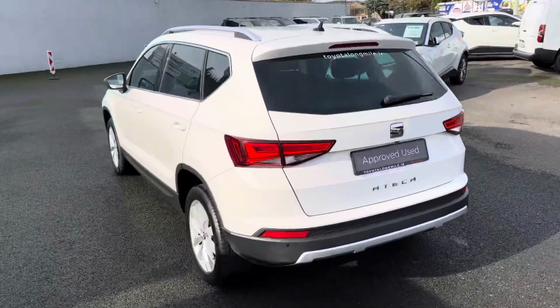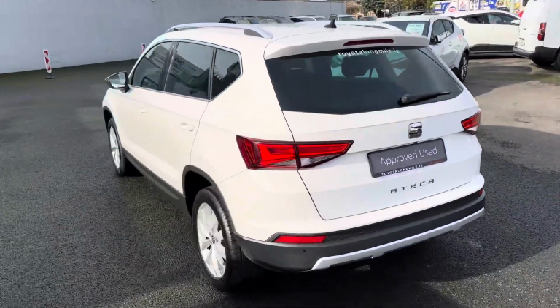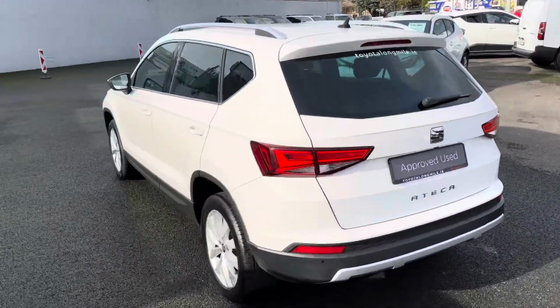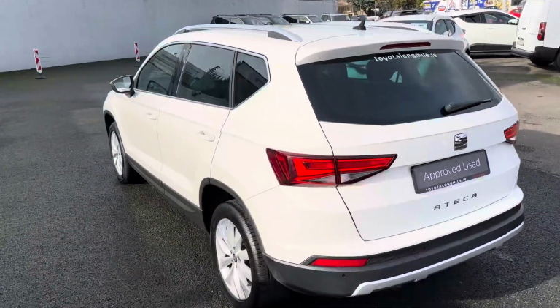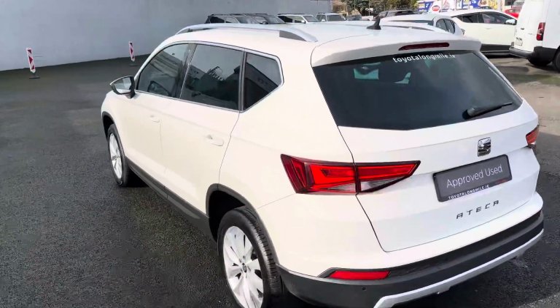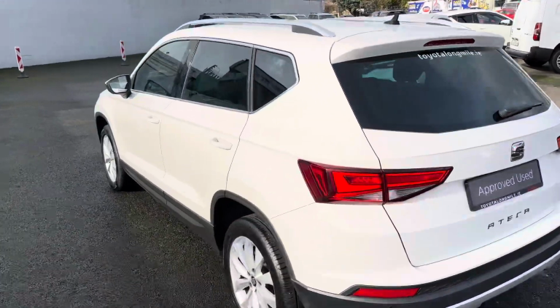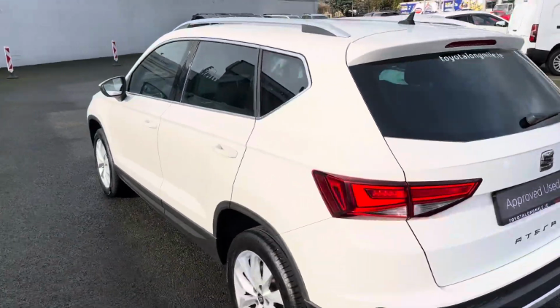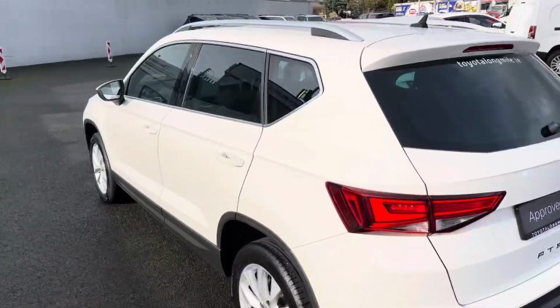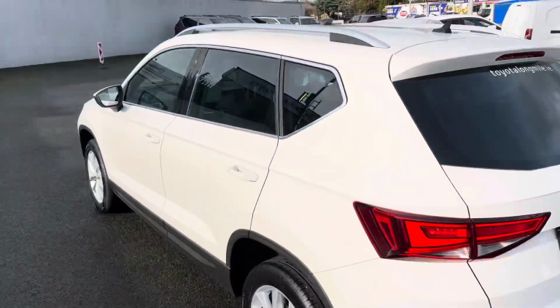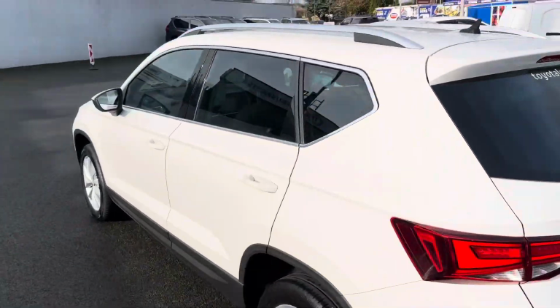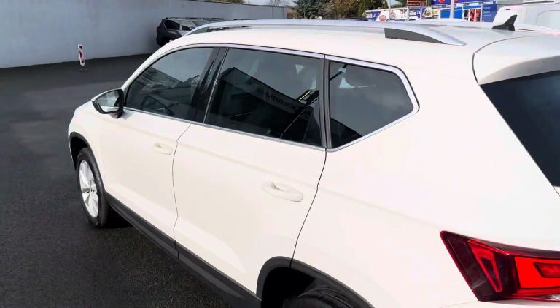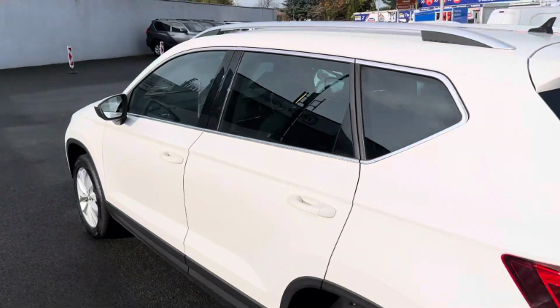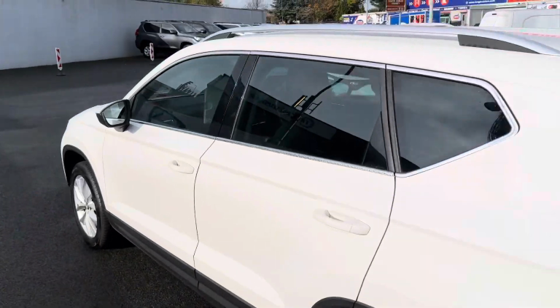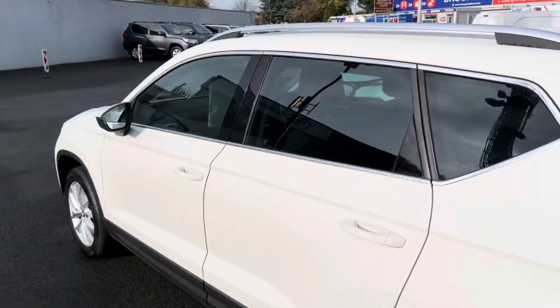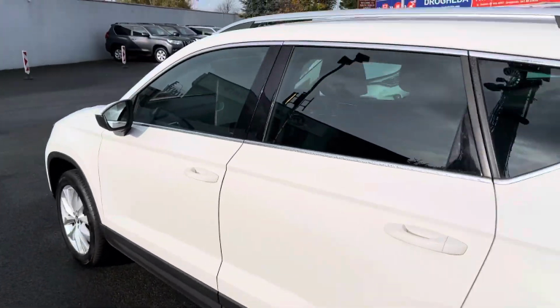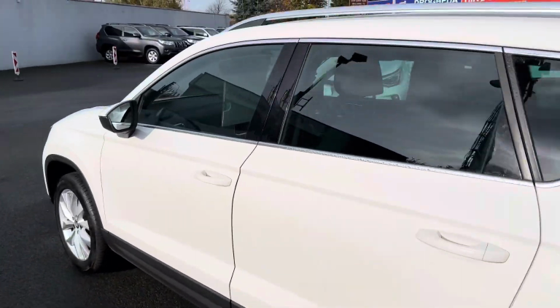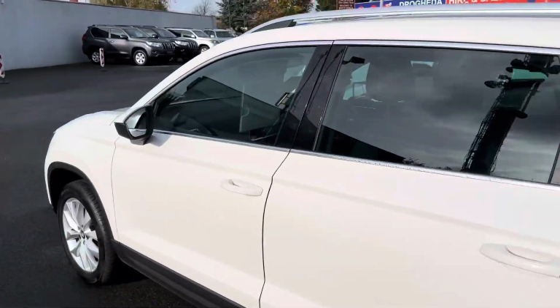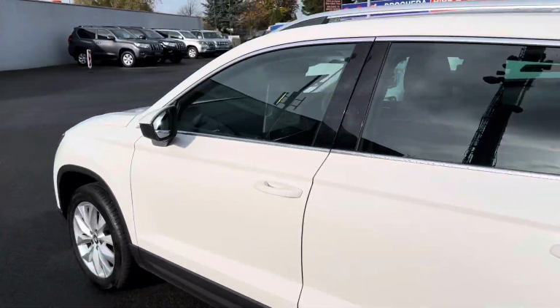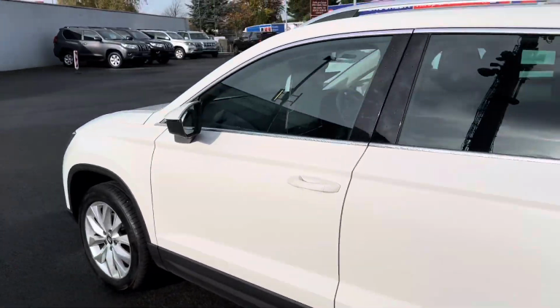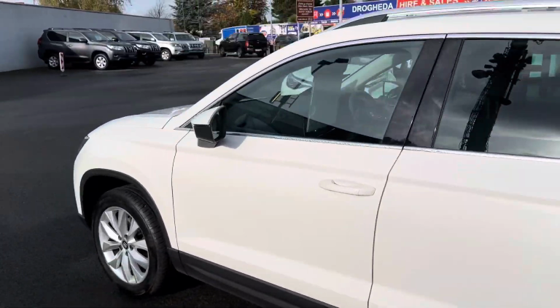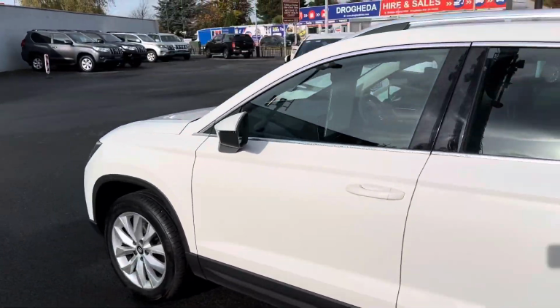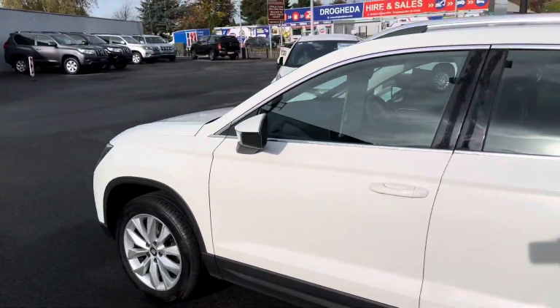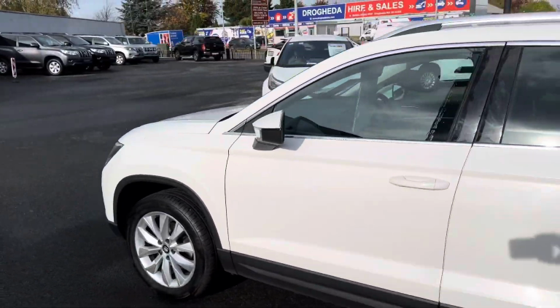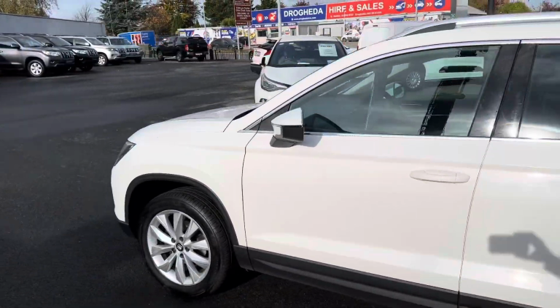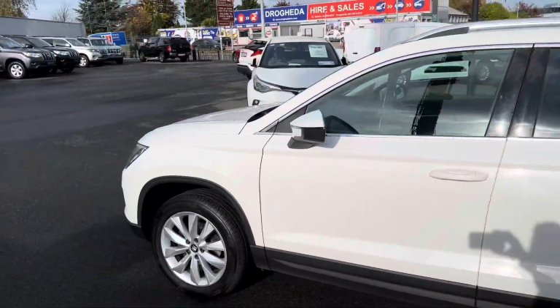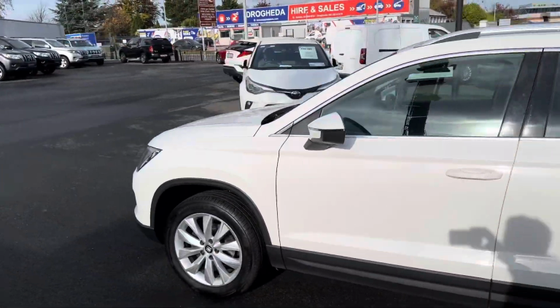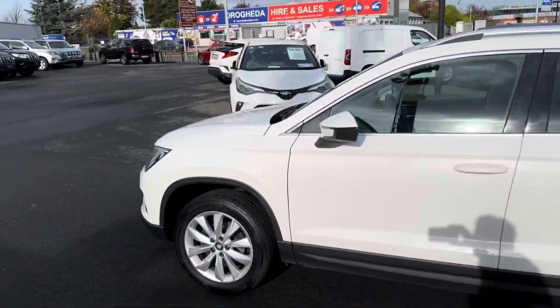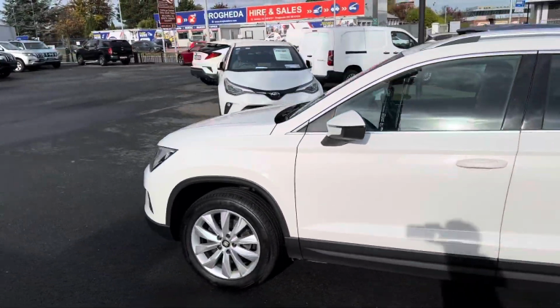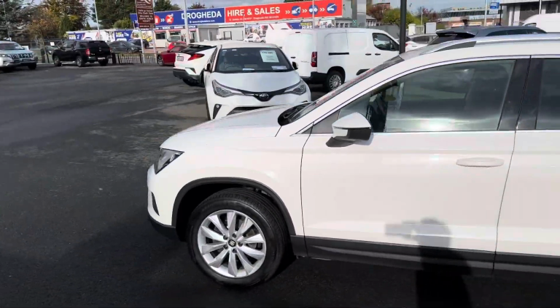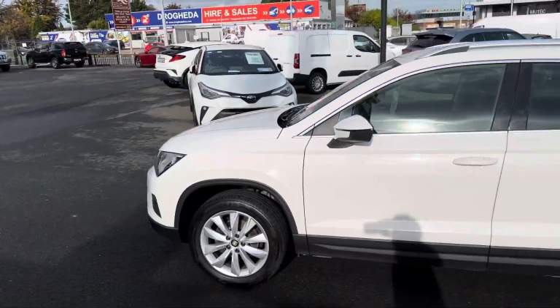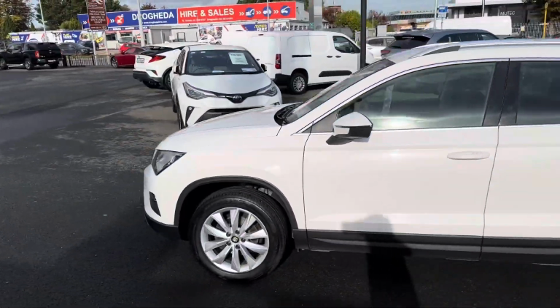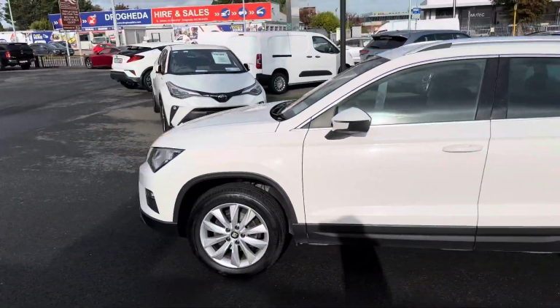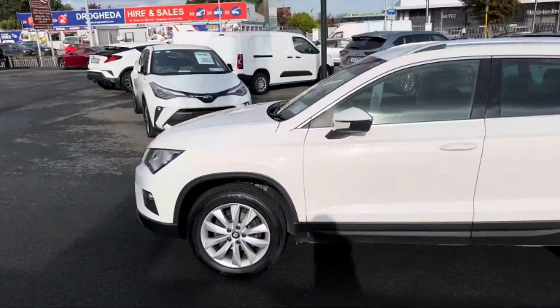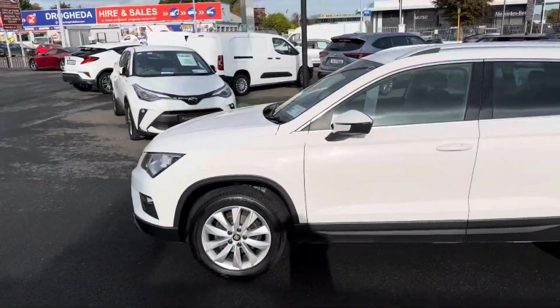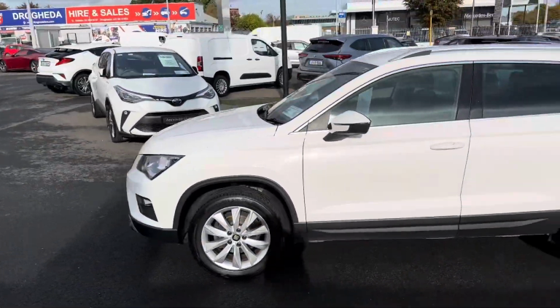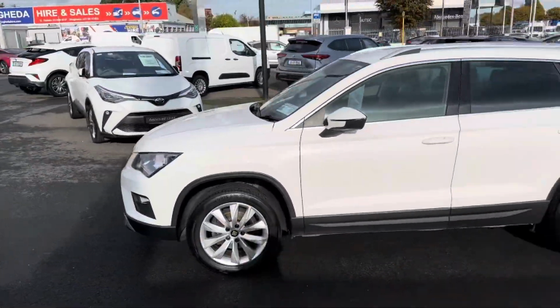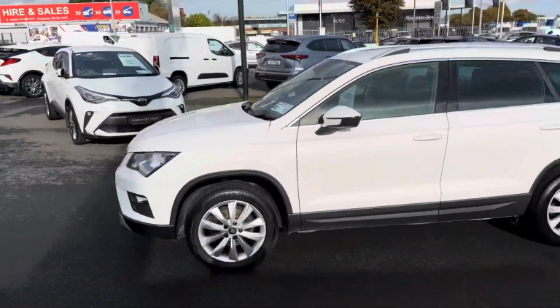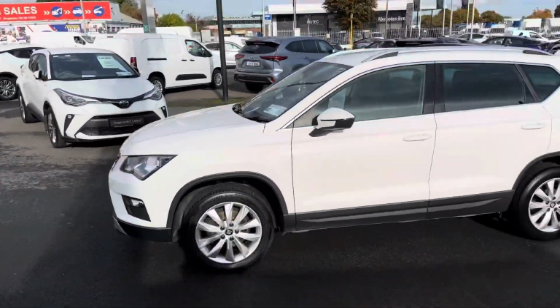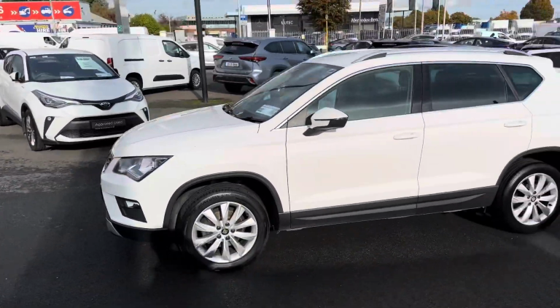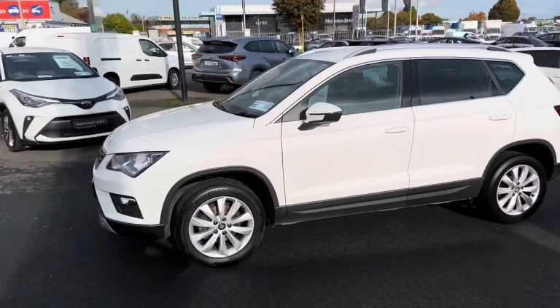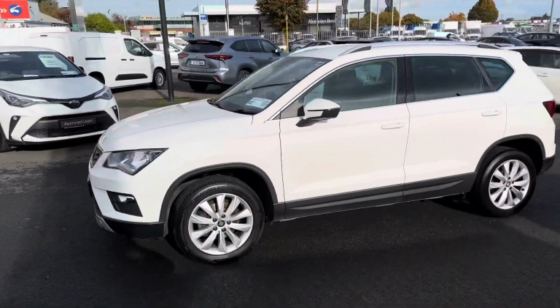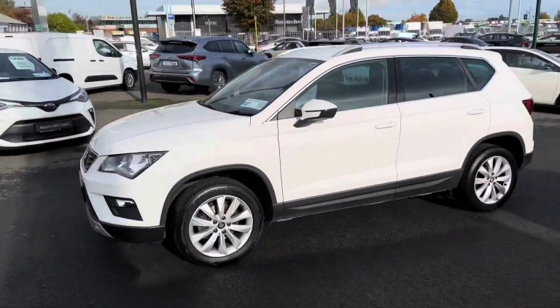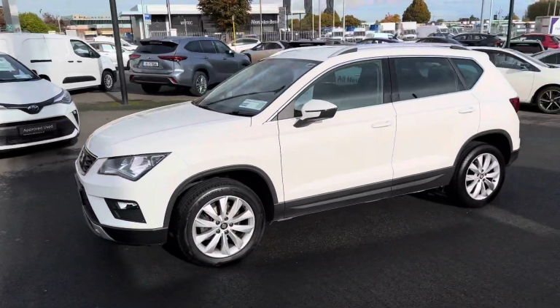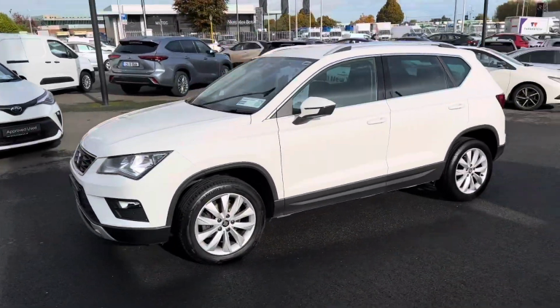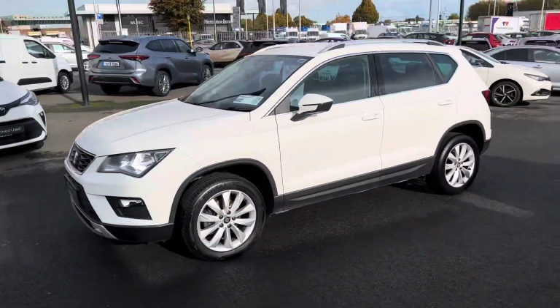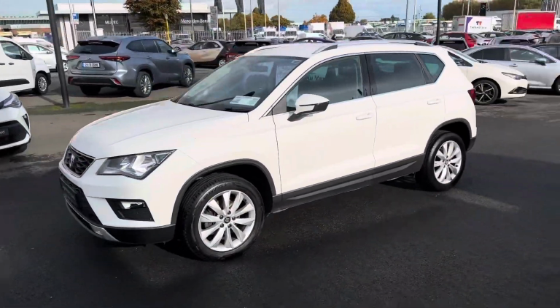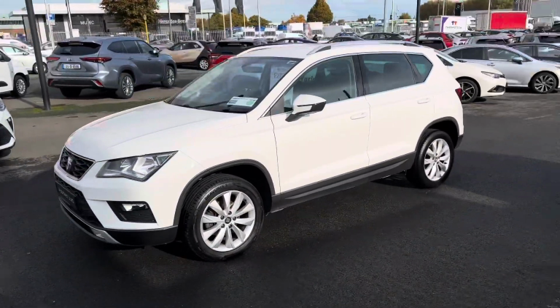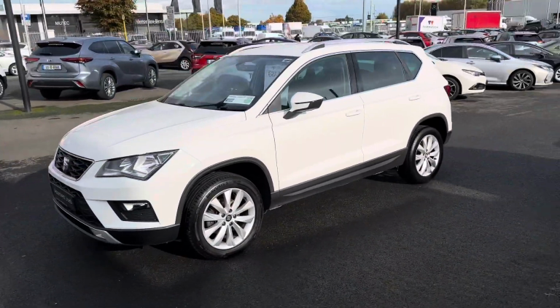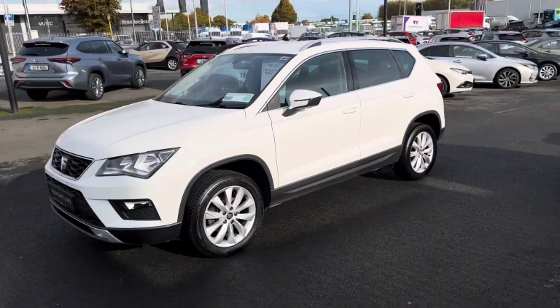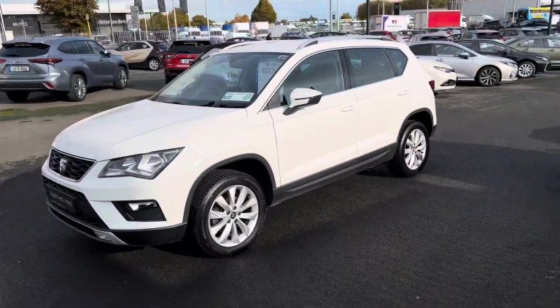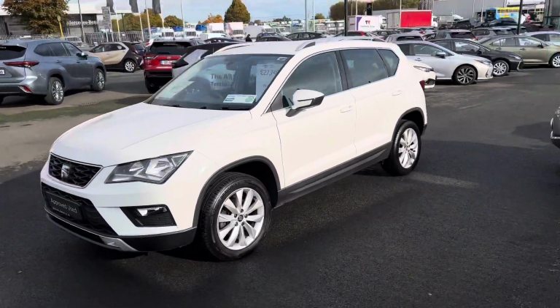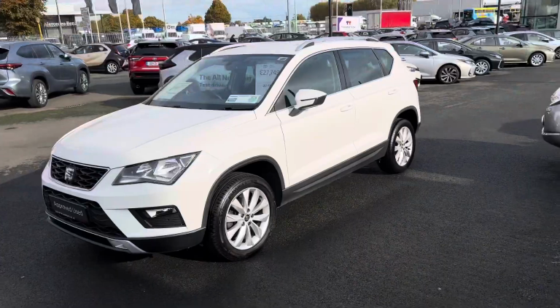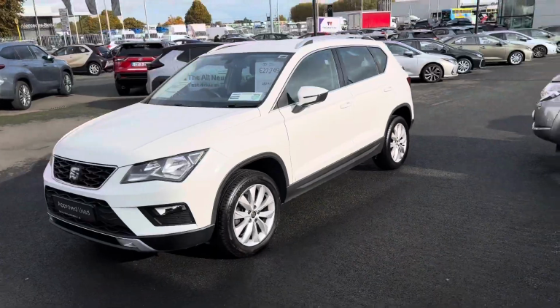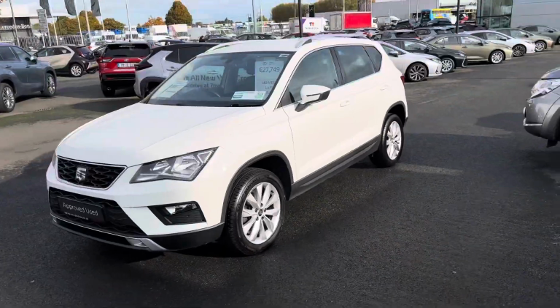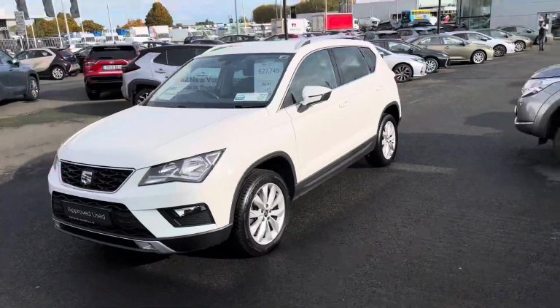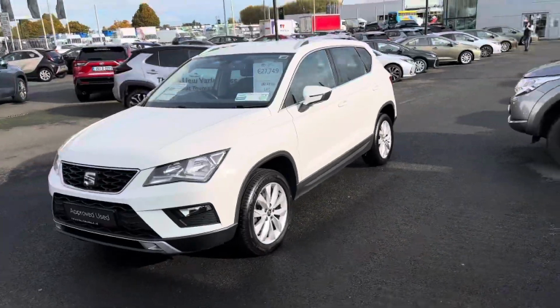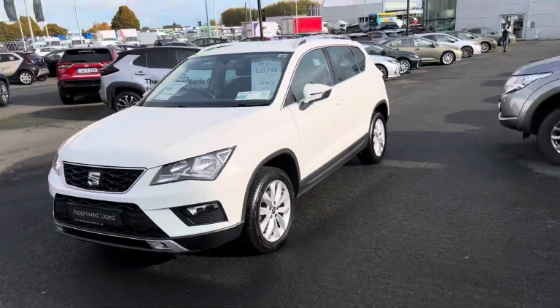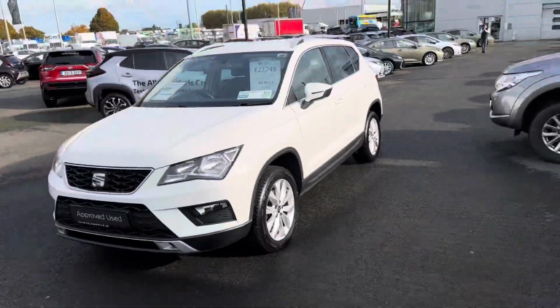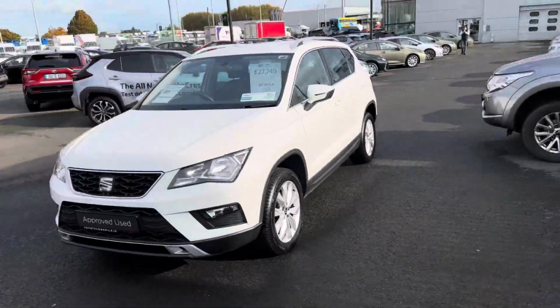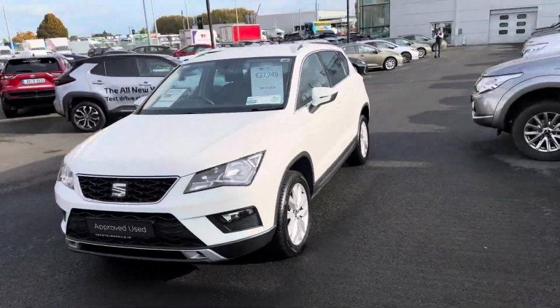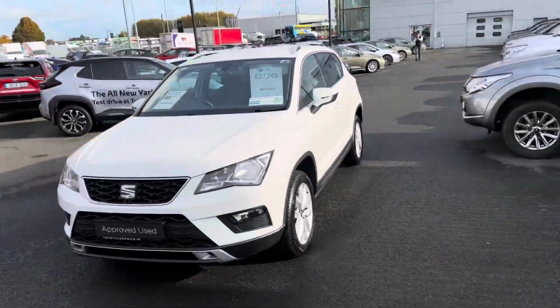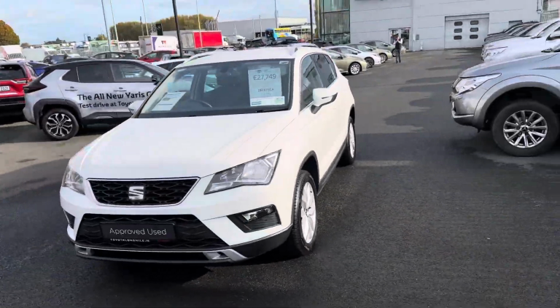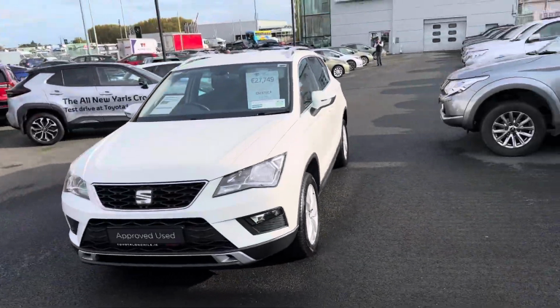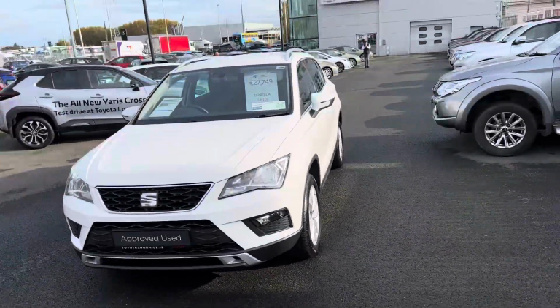This 2019 Seat Atega will come with a year's total plus warranty and roadside assistance, and is now available to view at Teo Longmo.